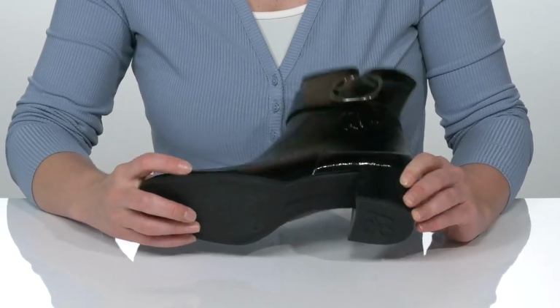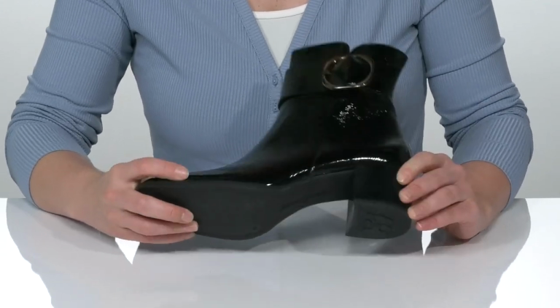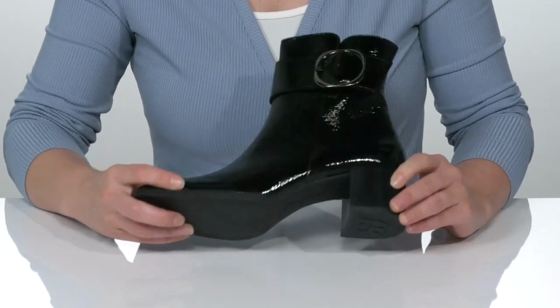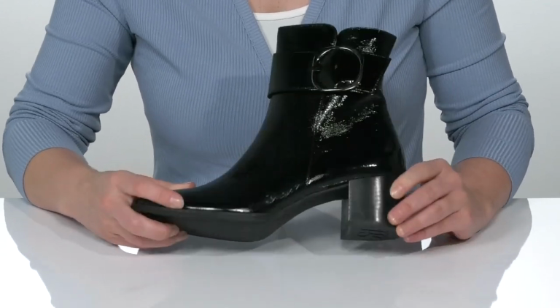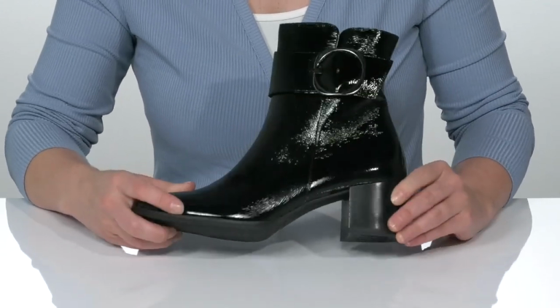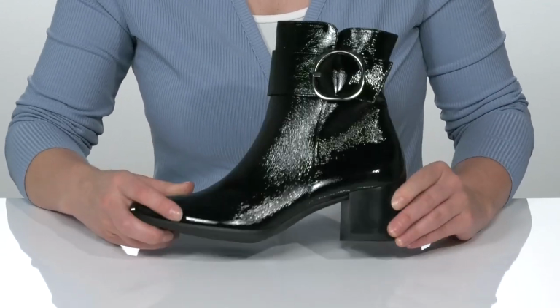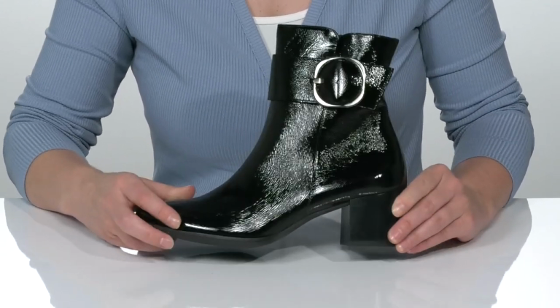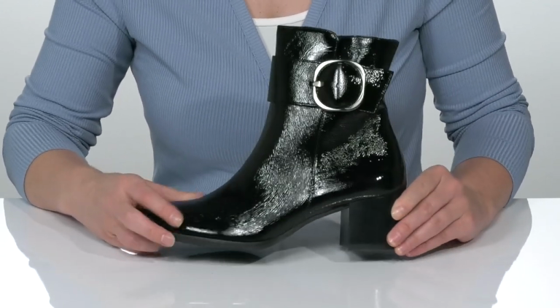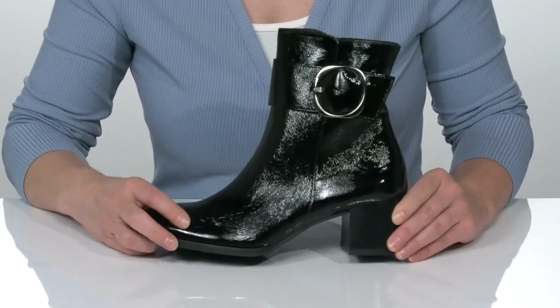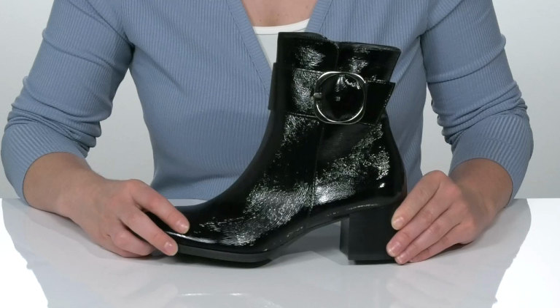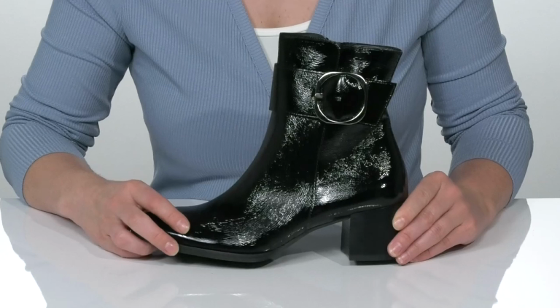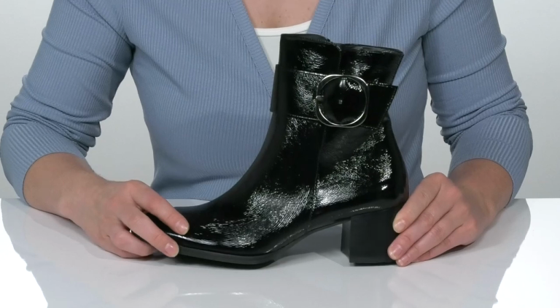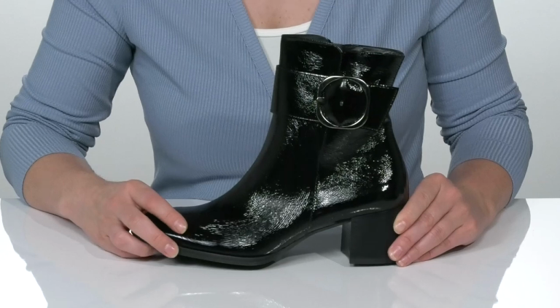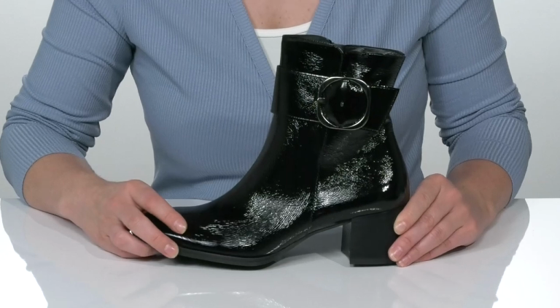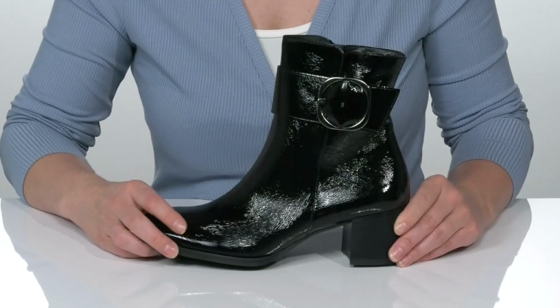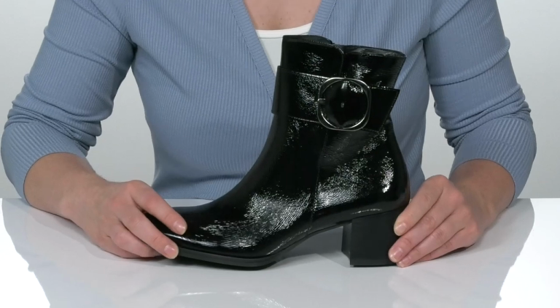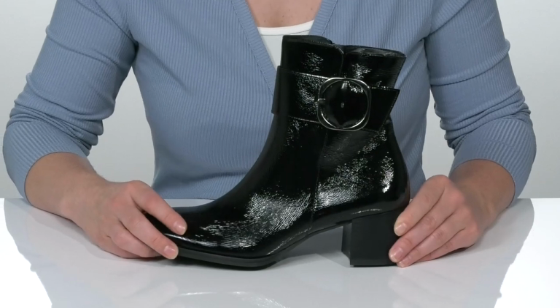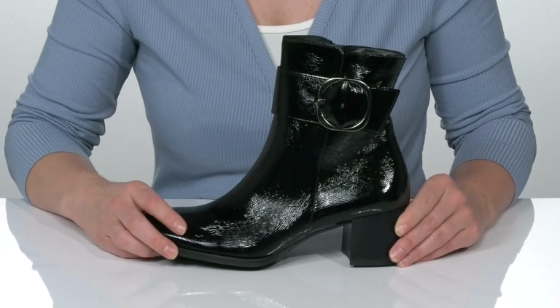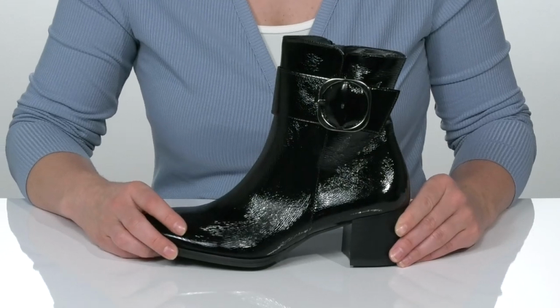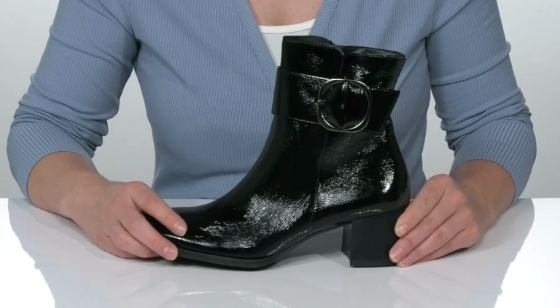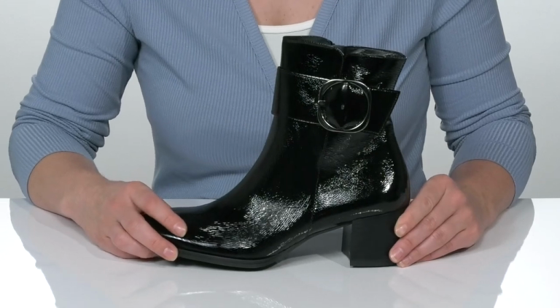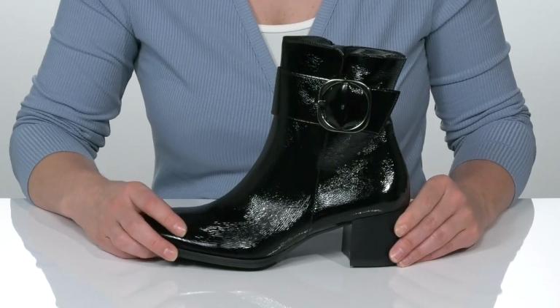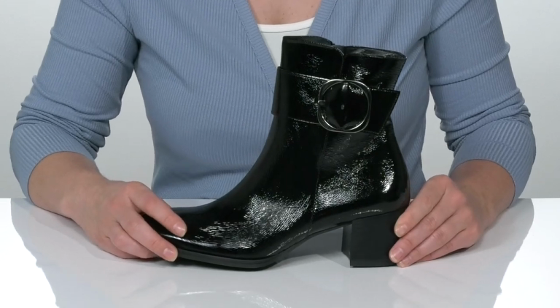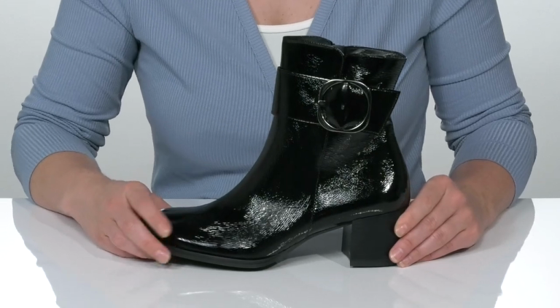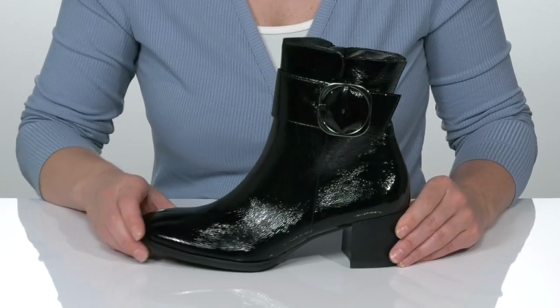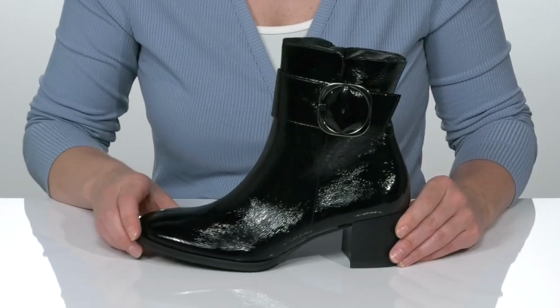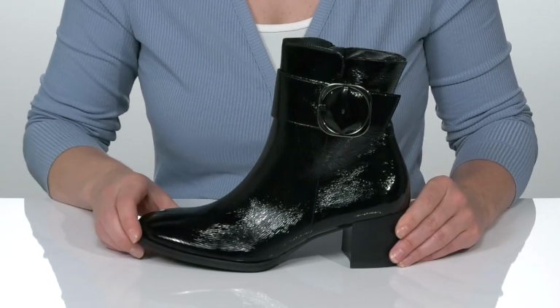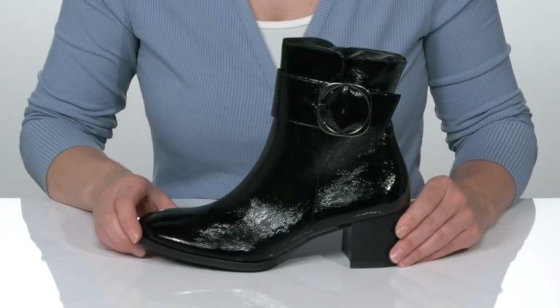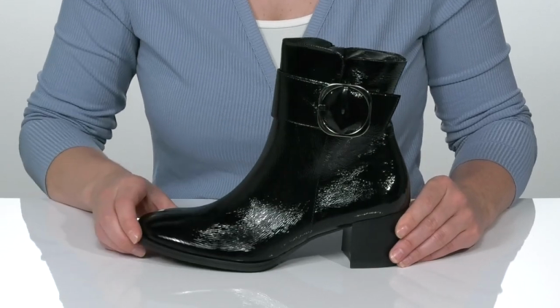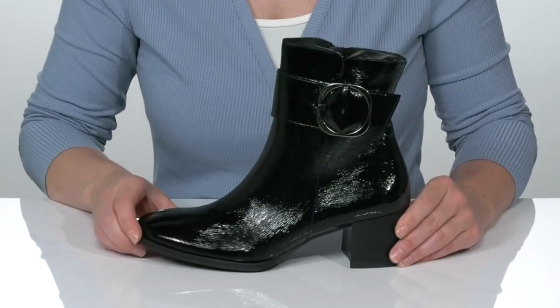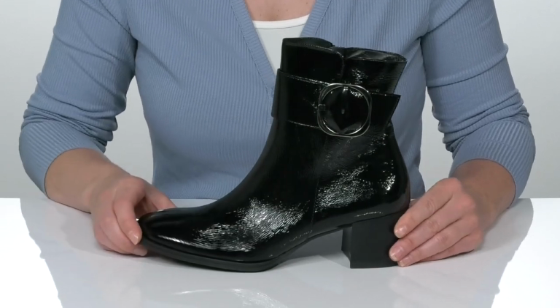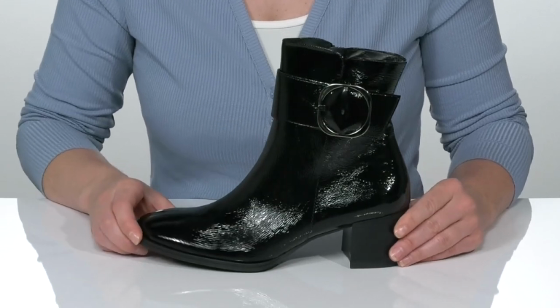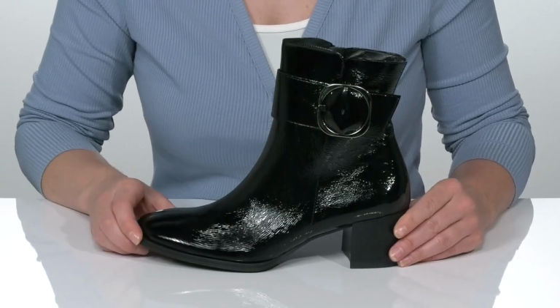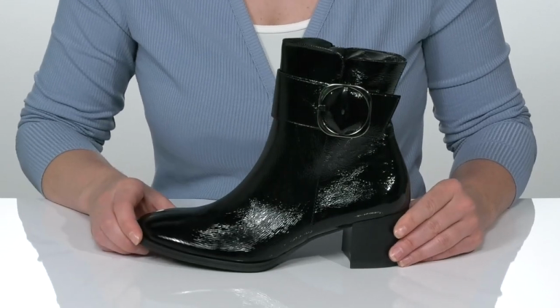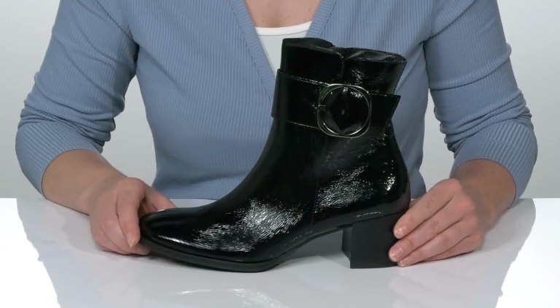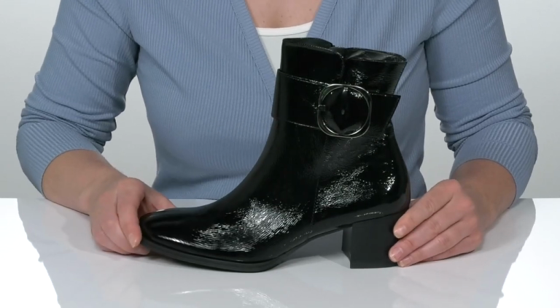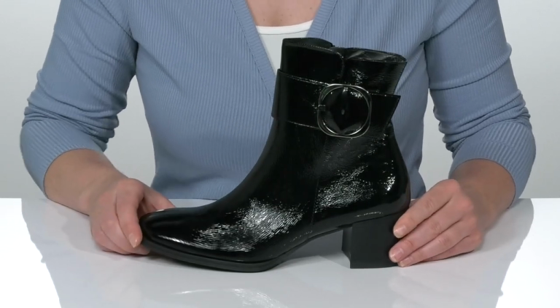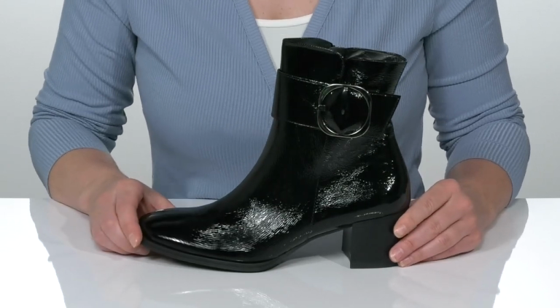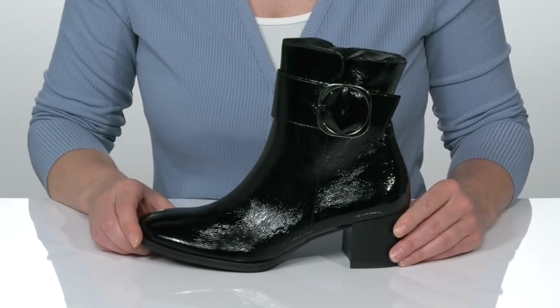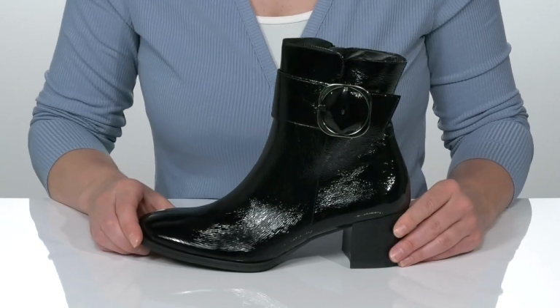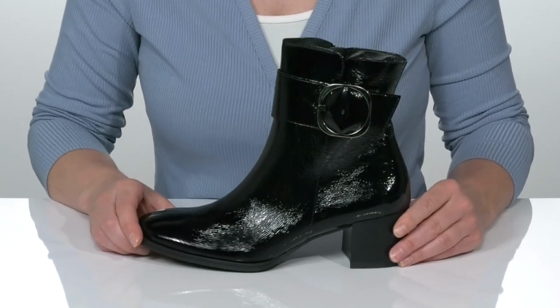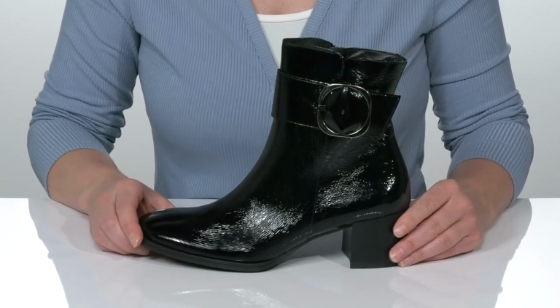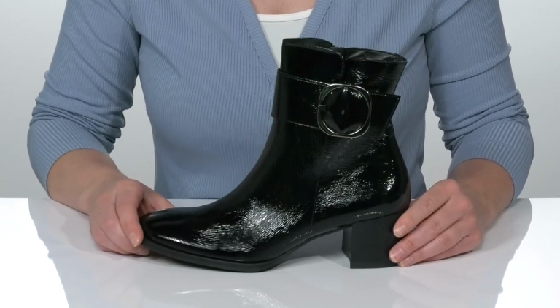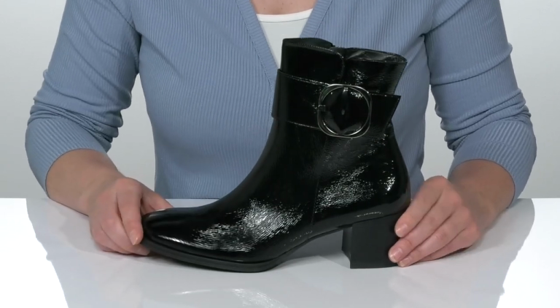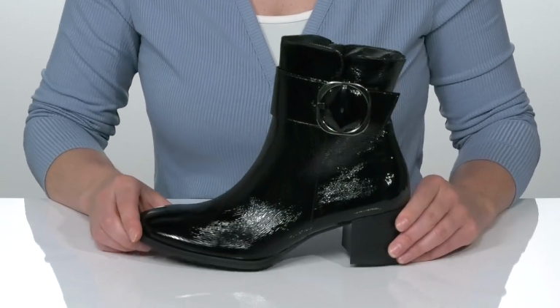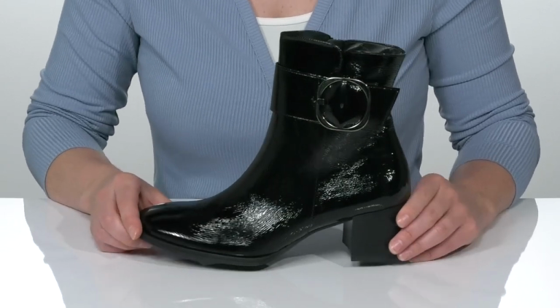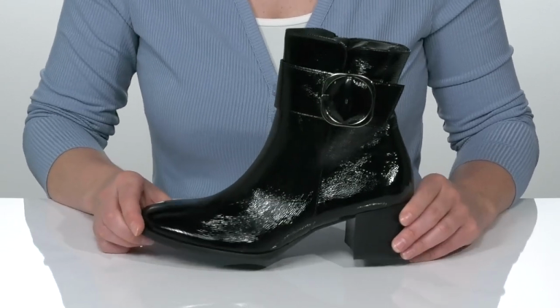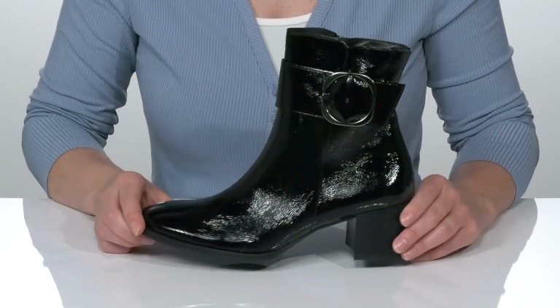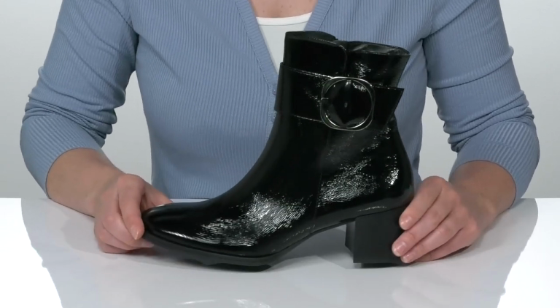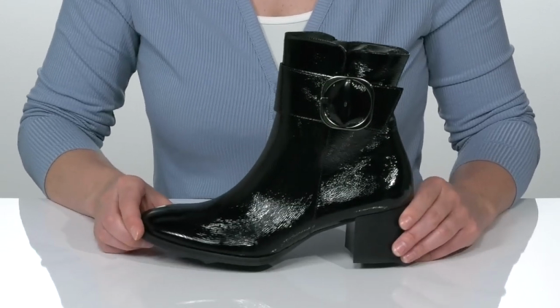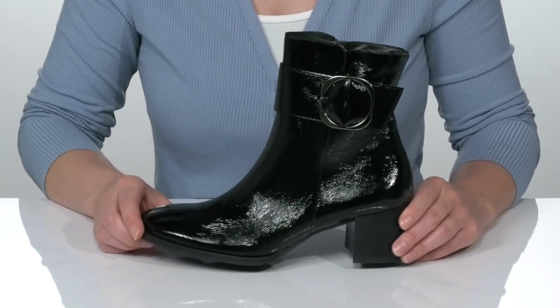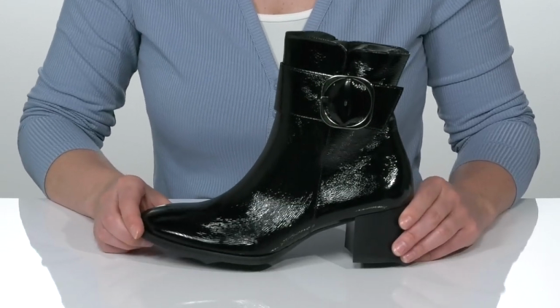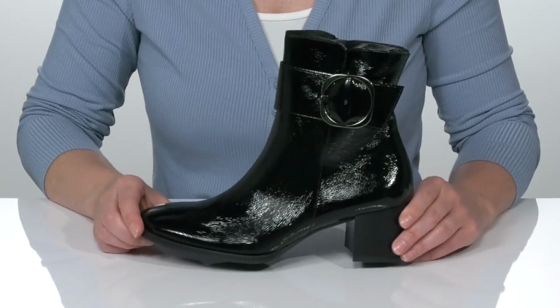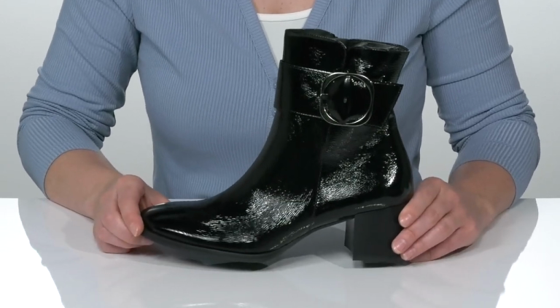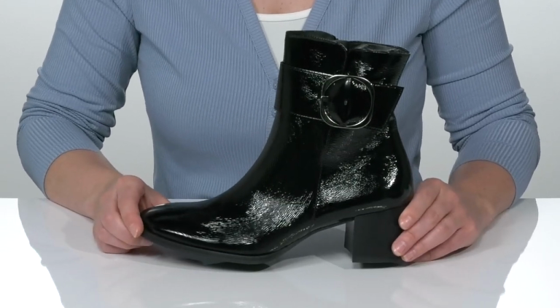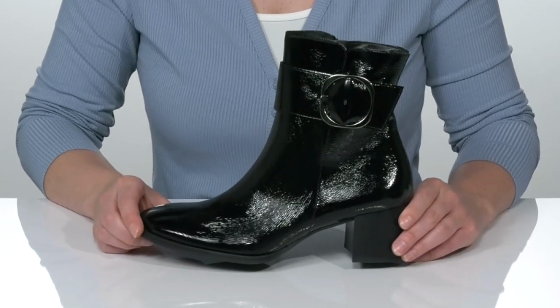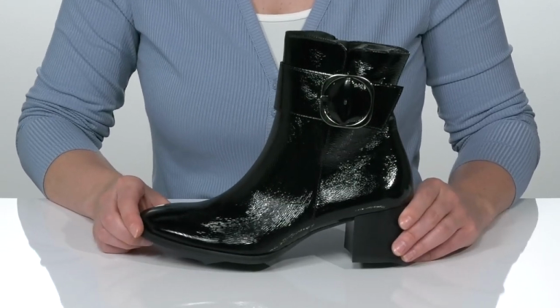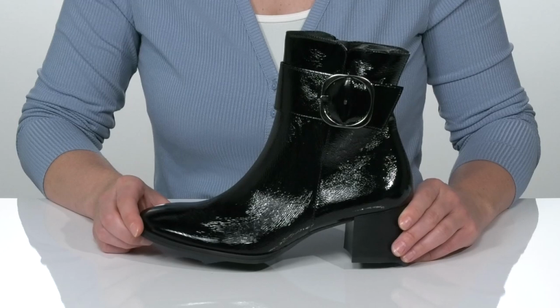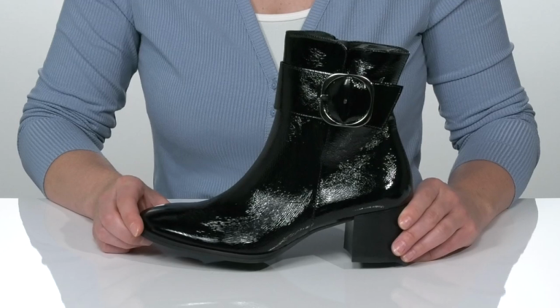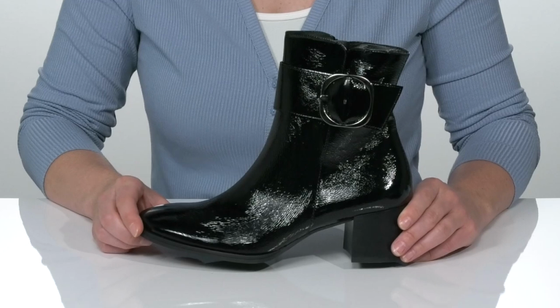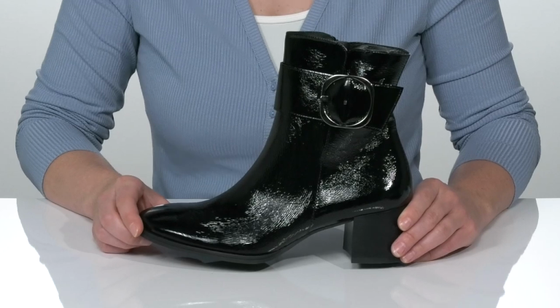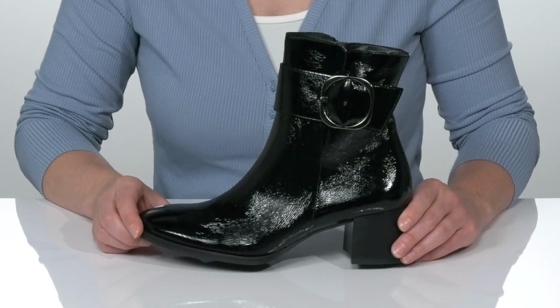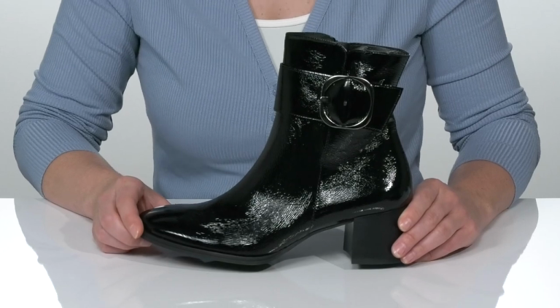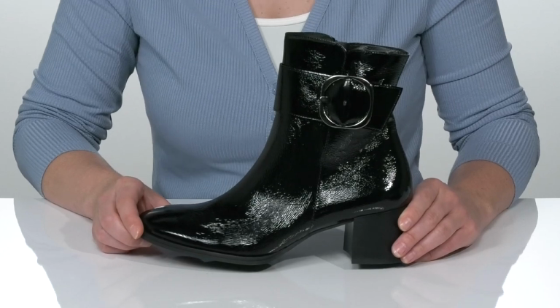I think that these would look really cute with a bright red mini skirt and your favorite vintage t-shirt.